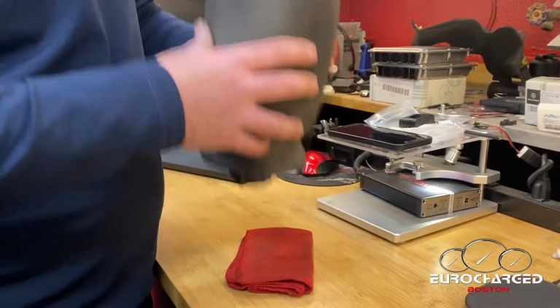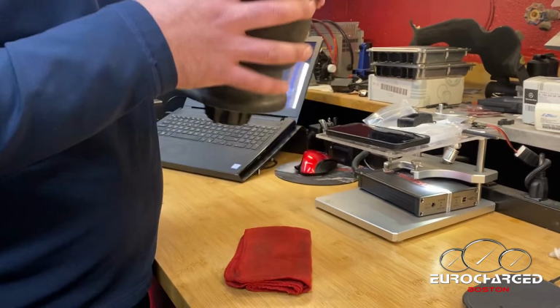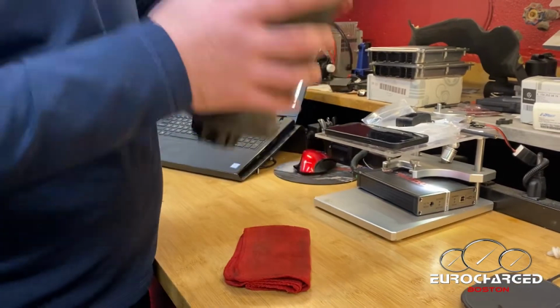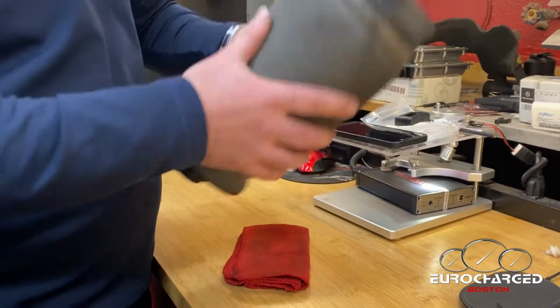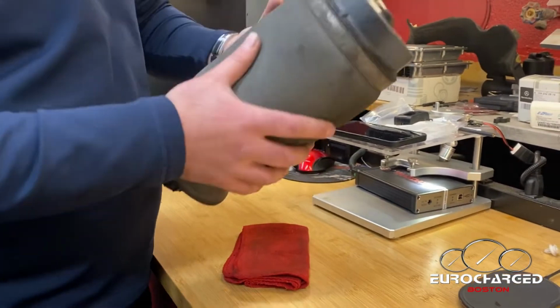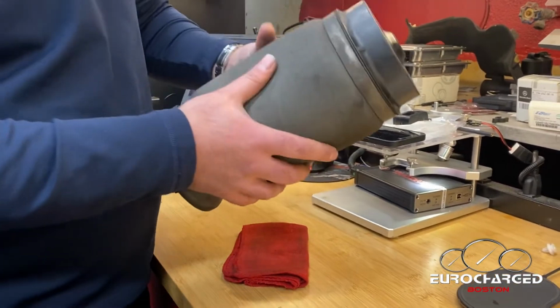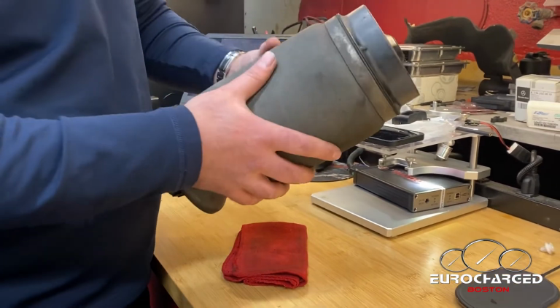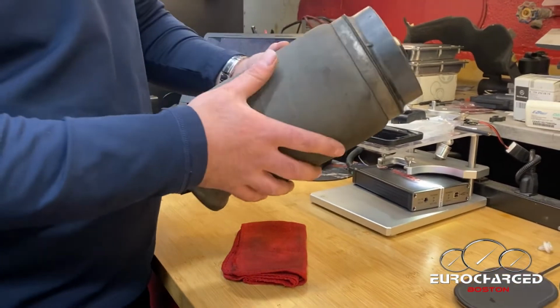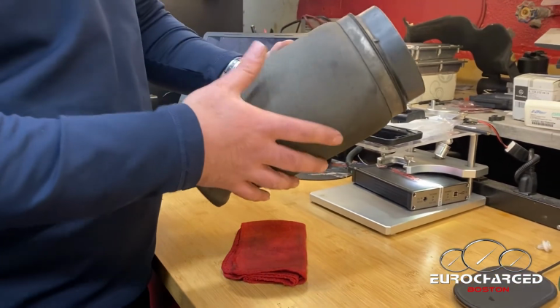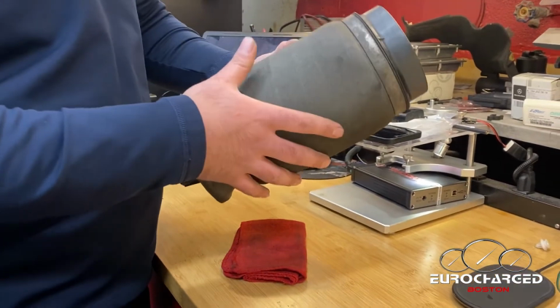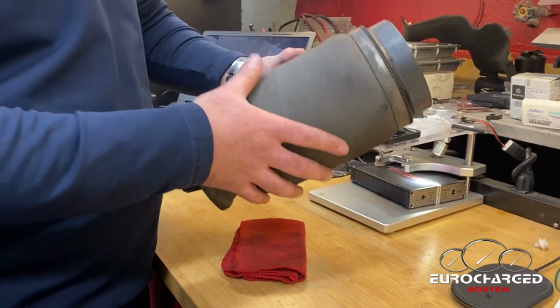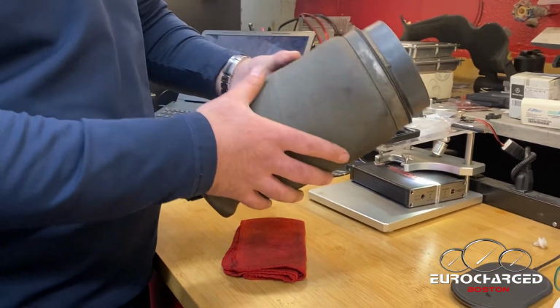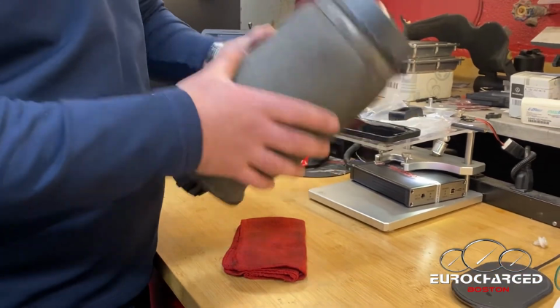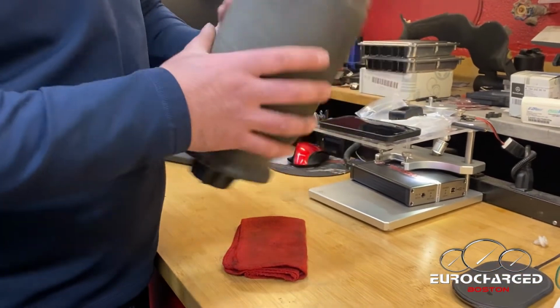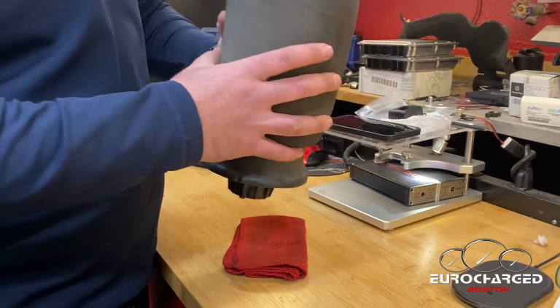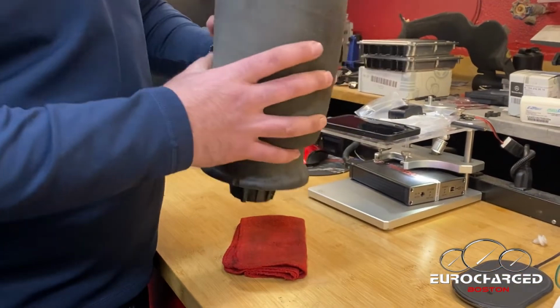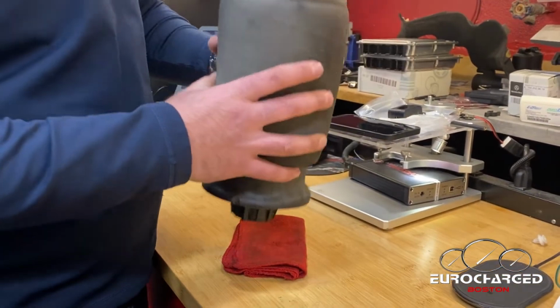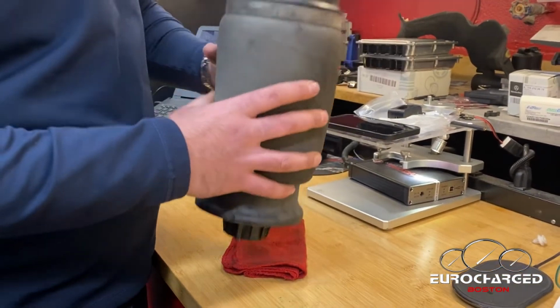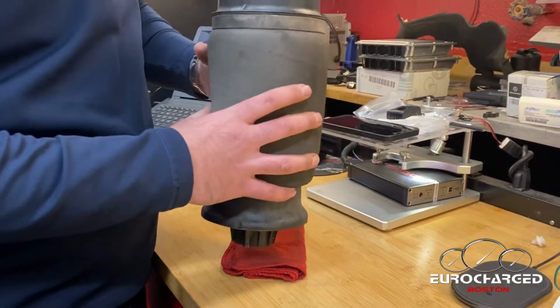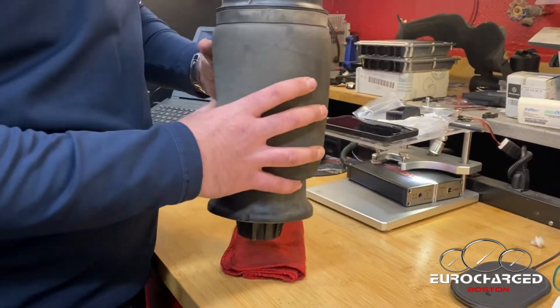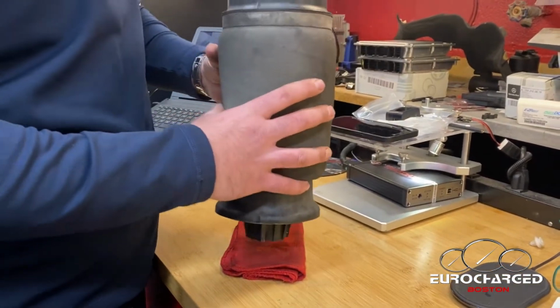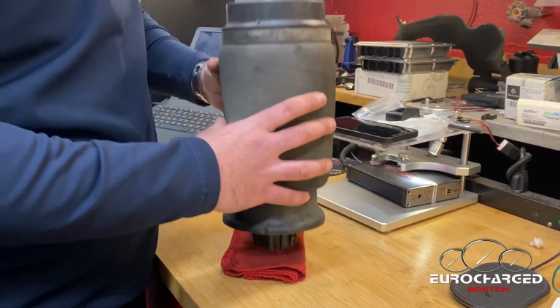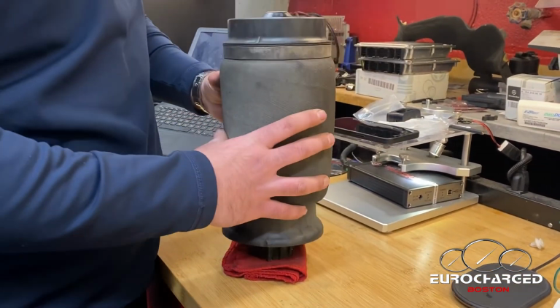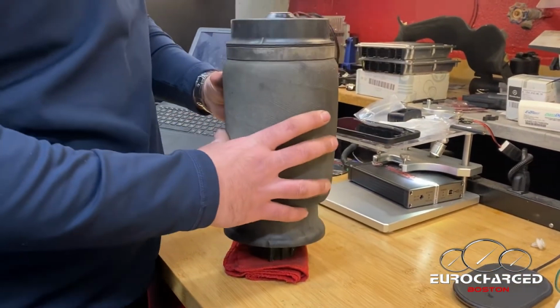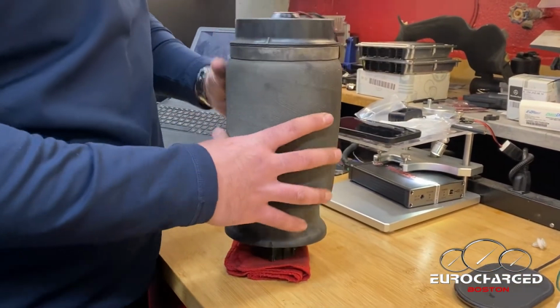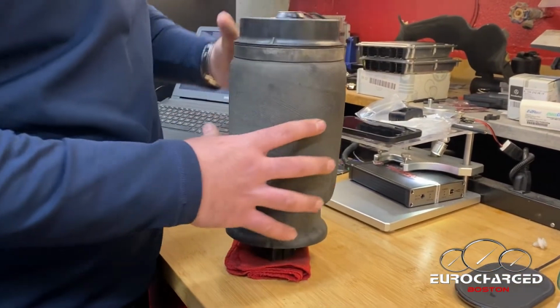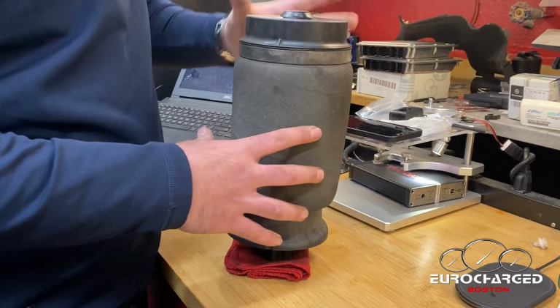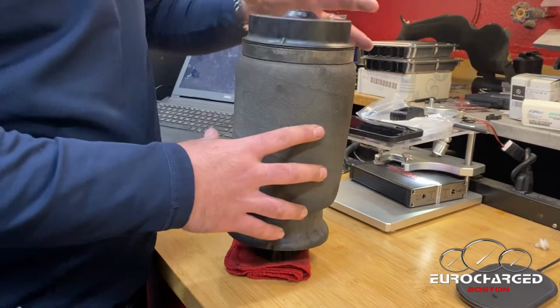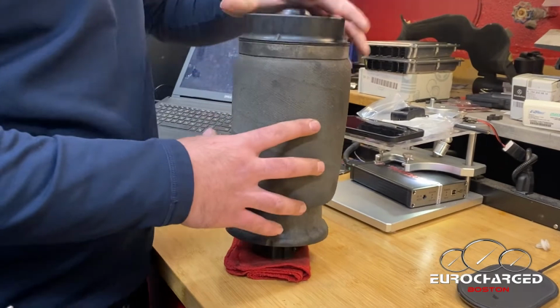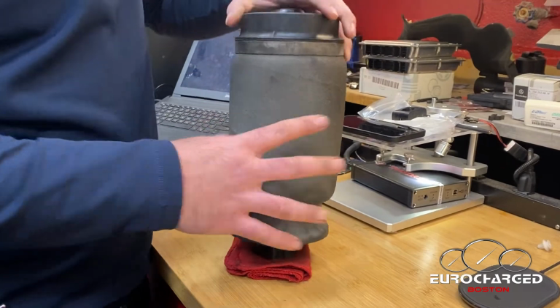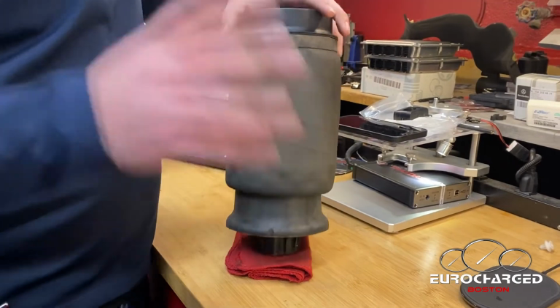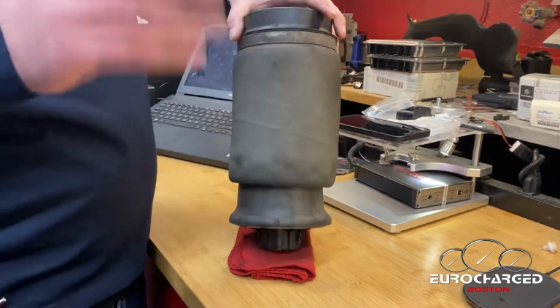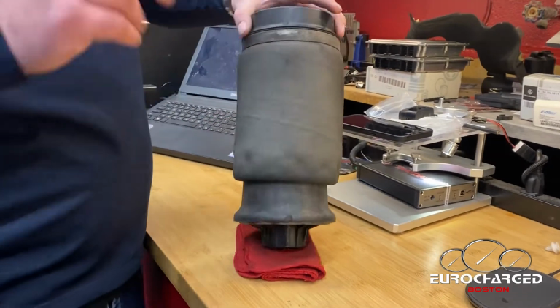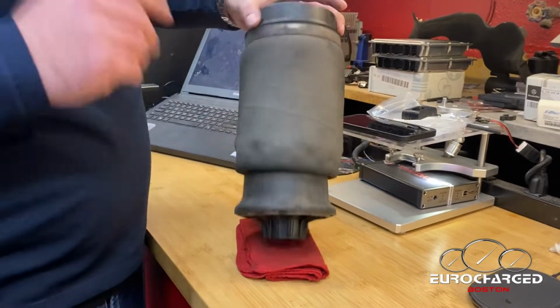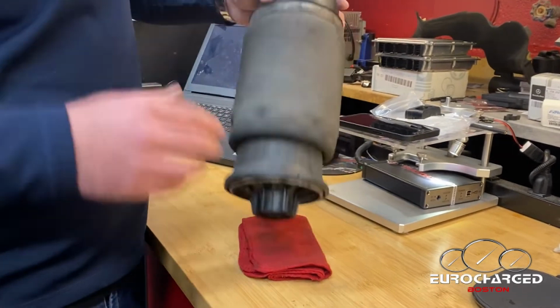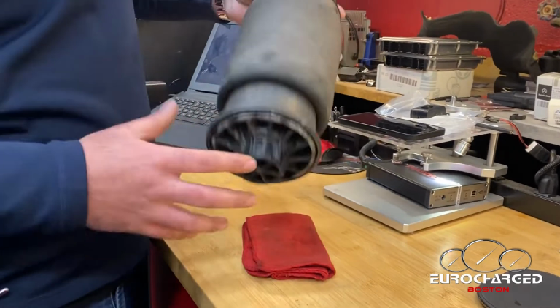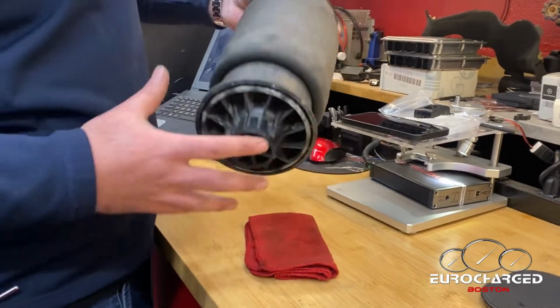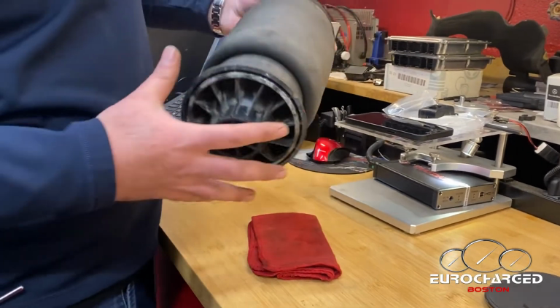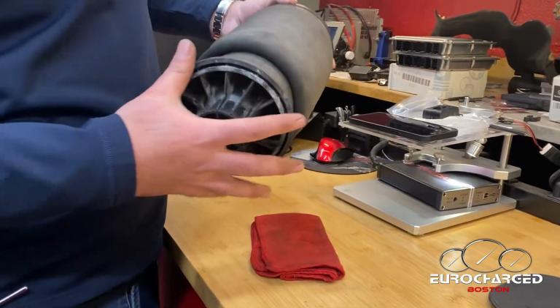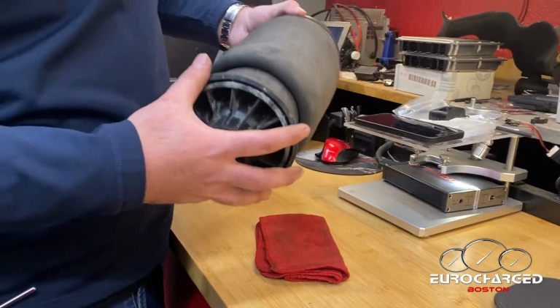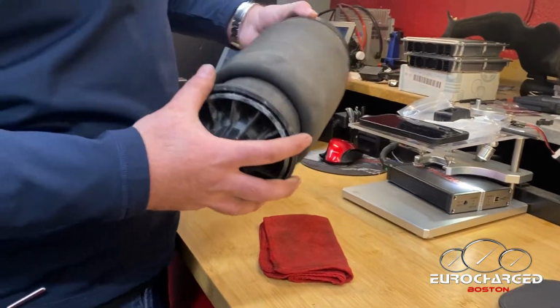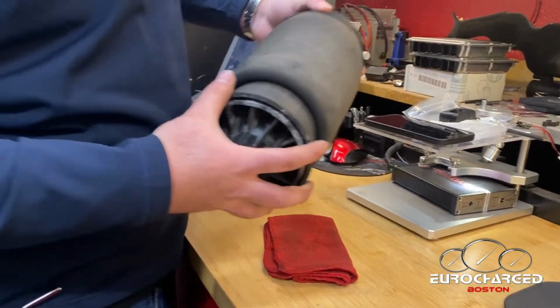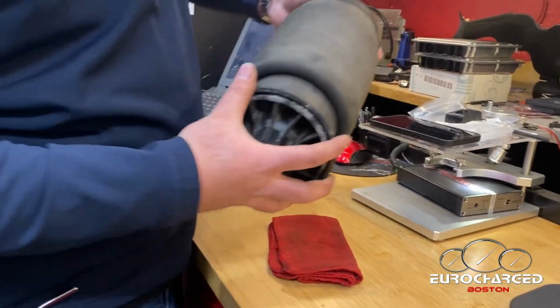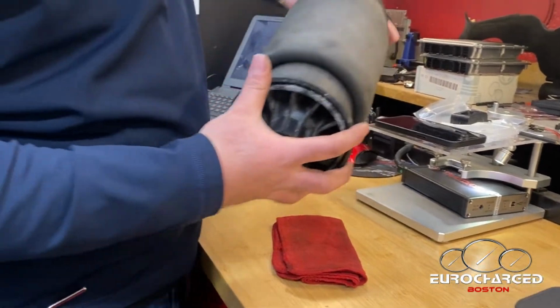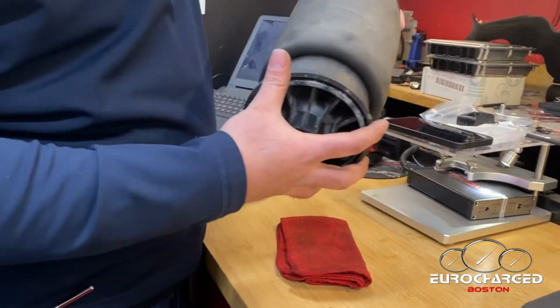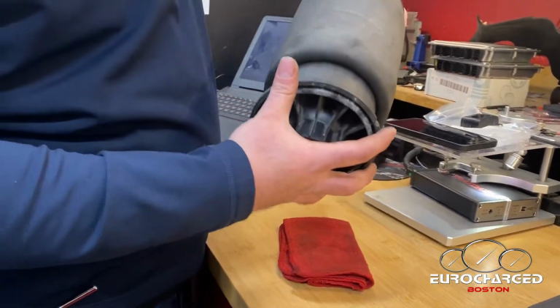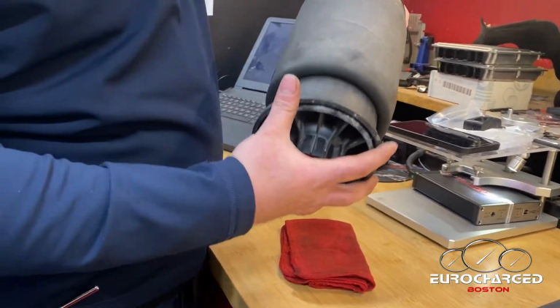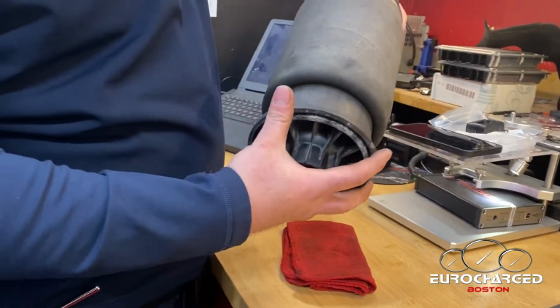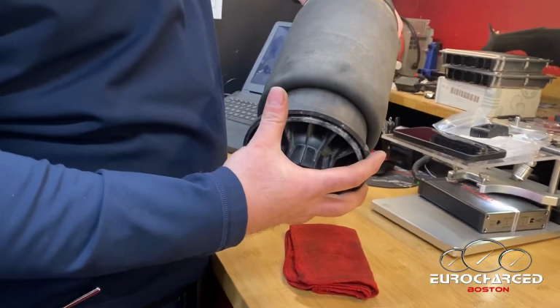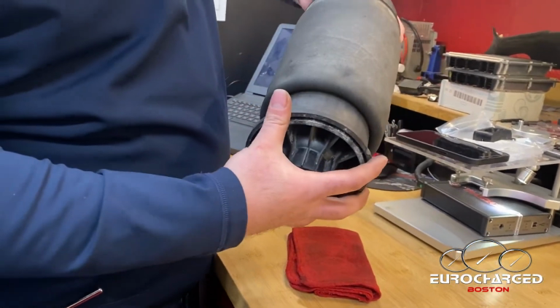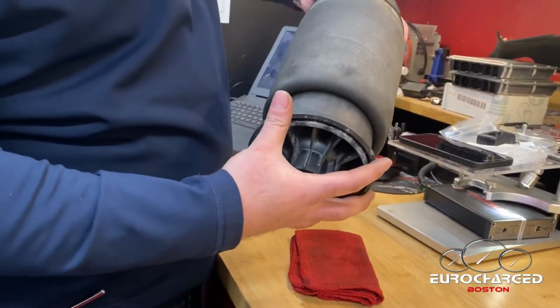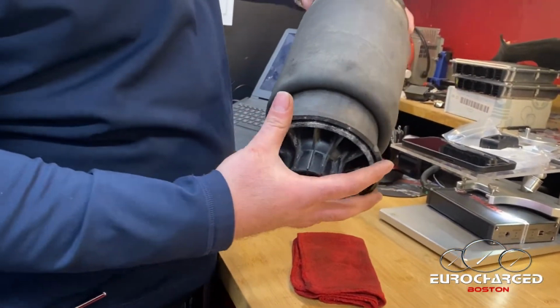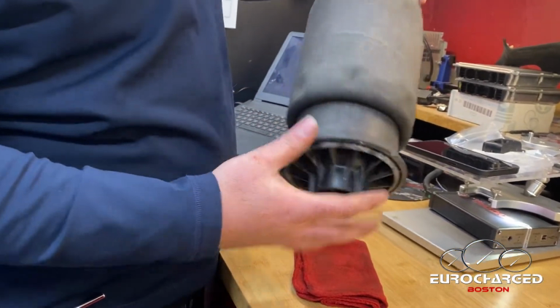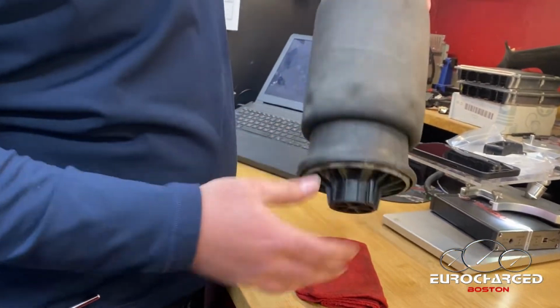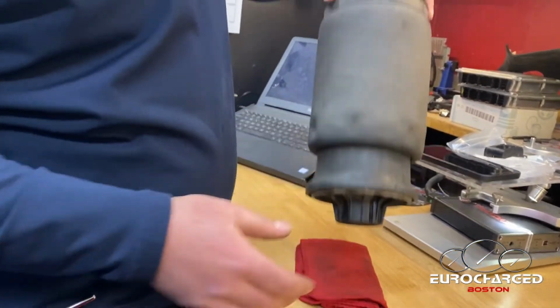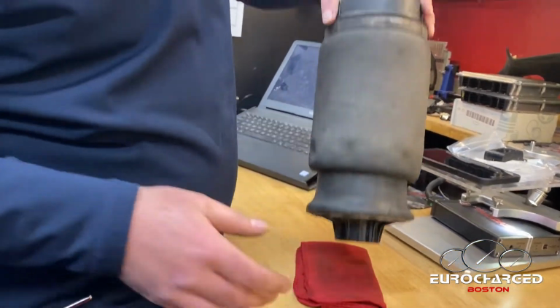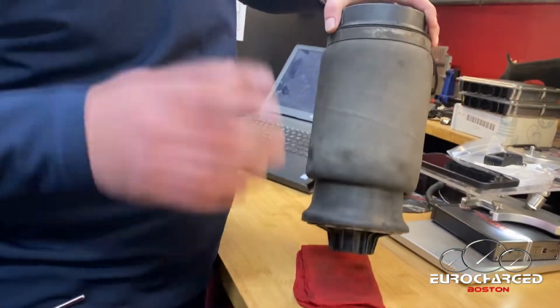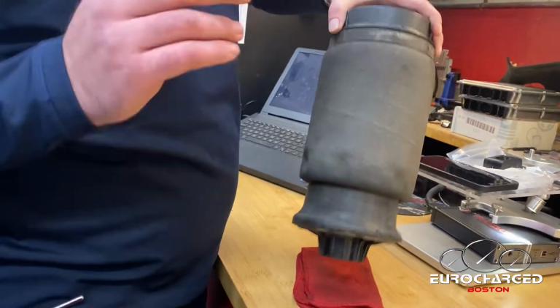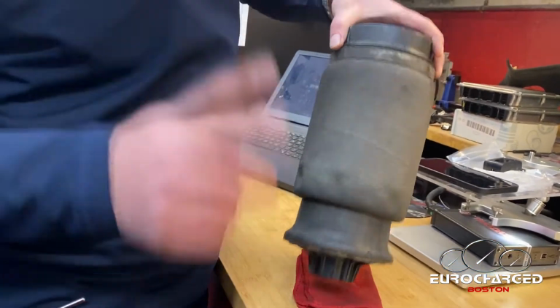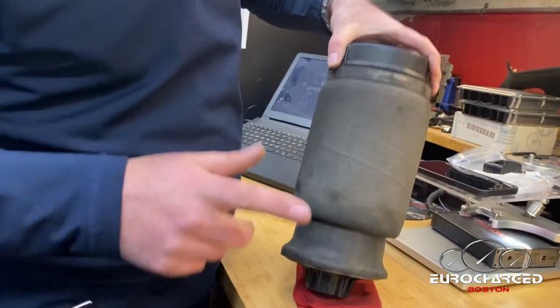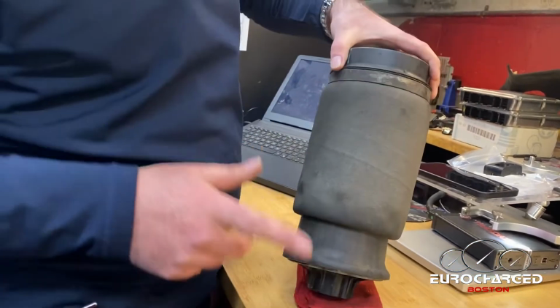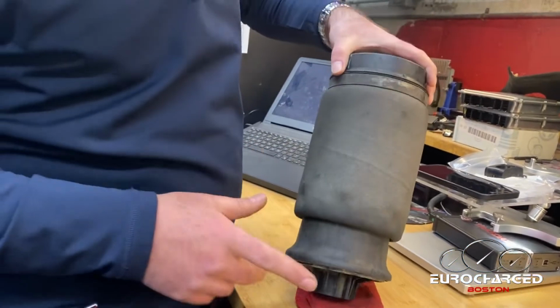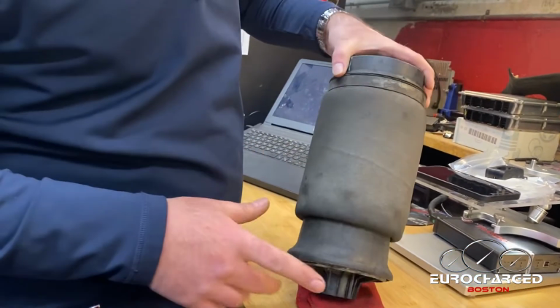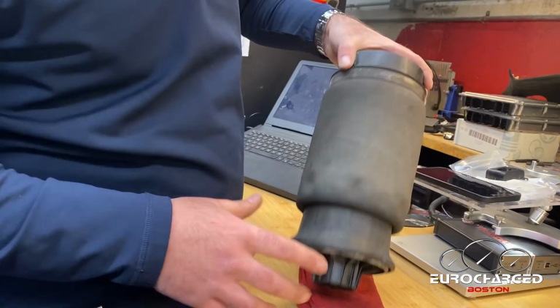The solution is always replacing the airbag. Now this brings us to the next point, which is lowering the car.